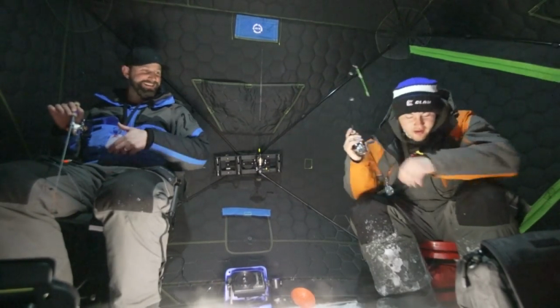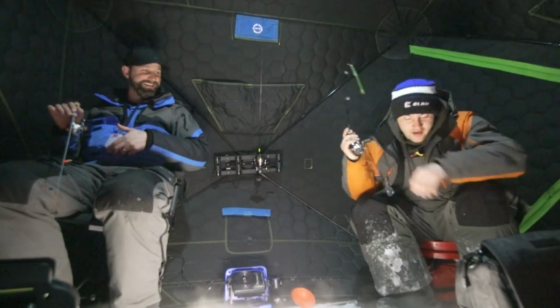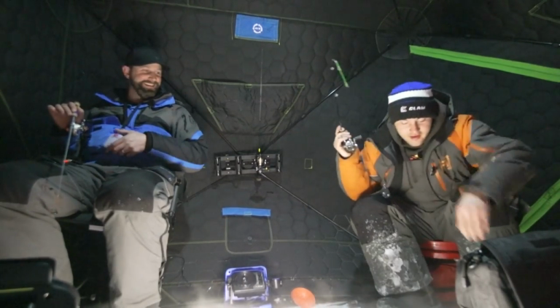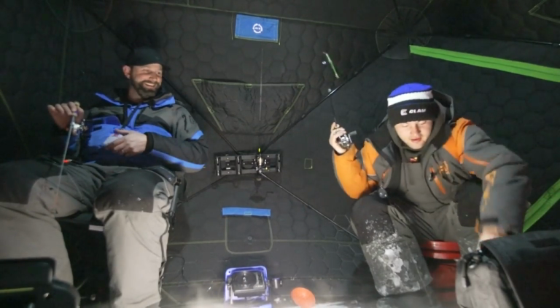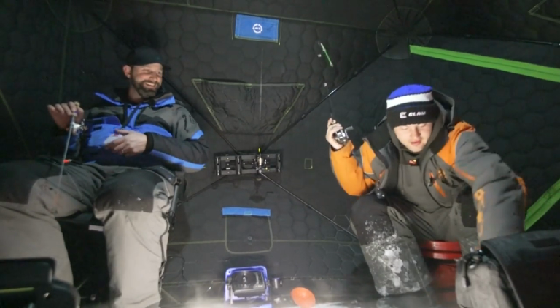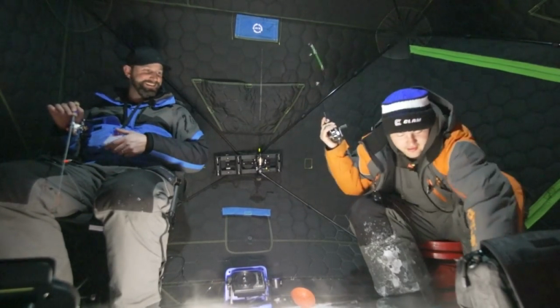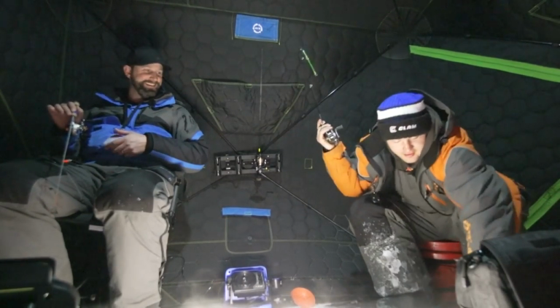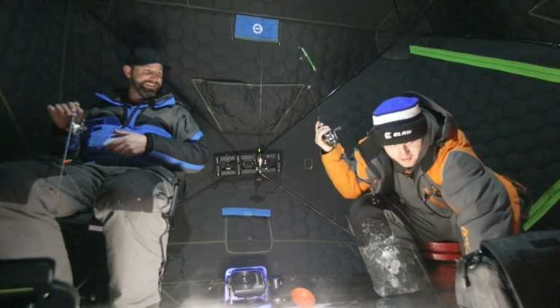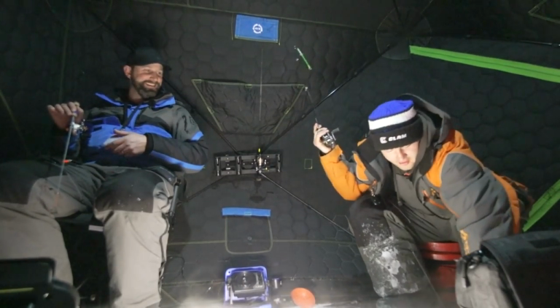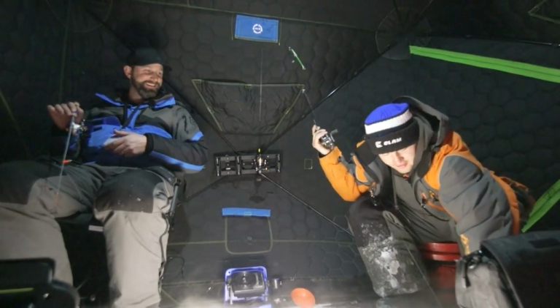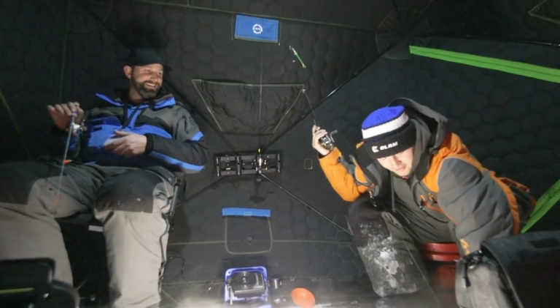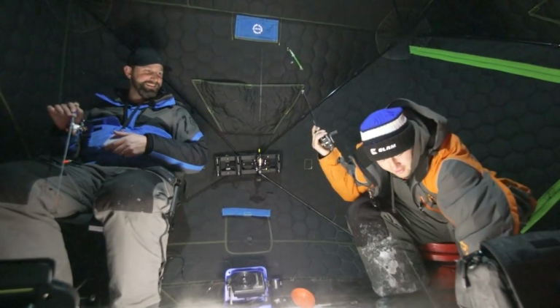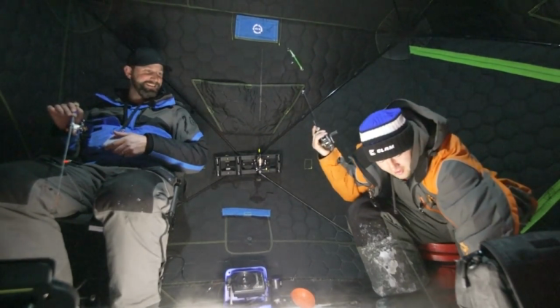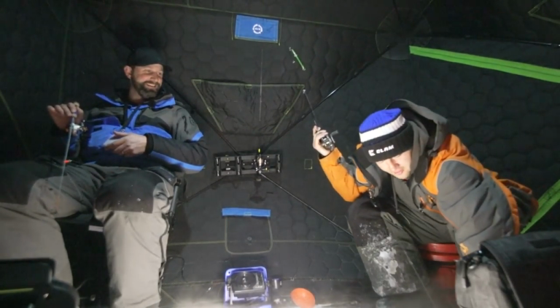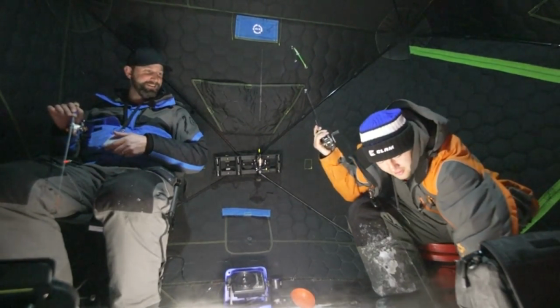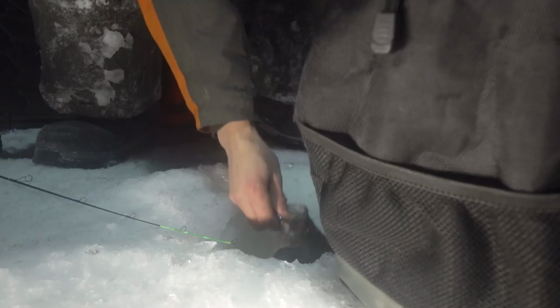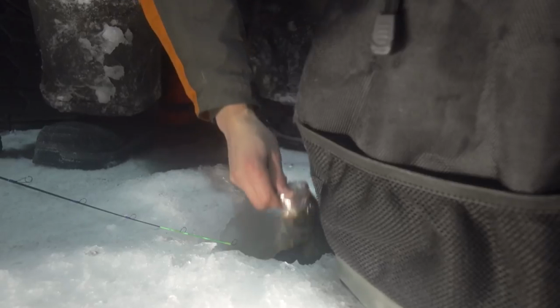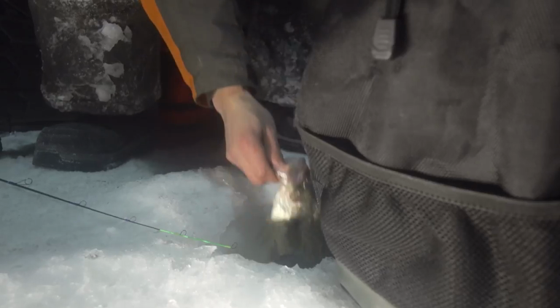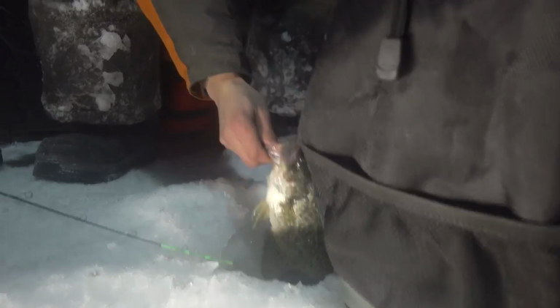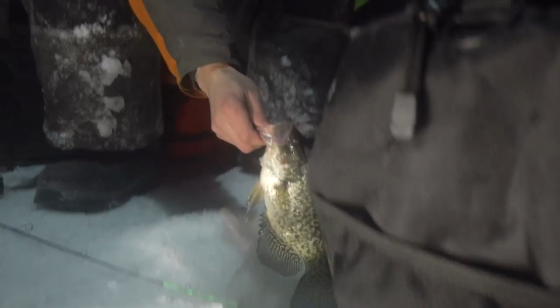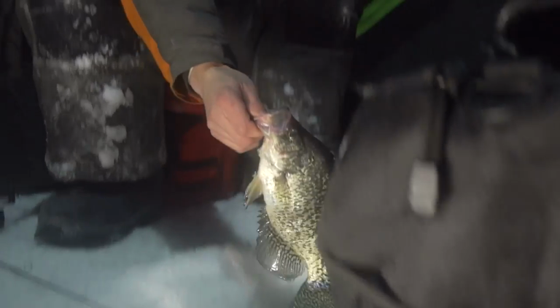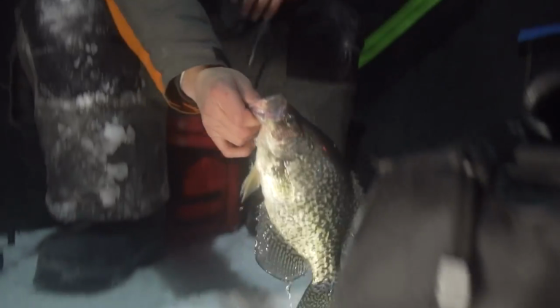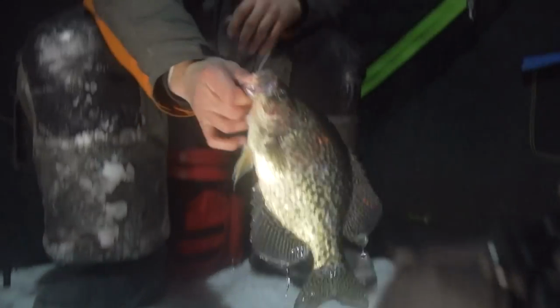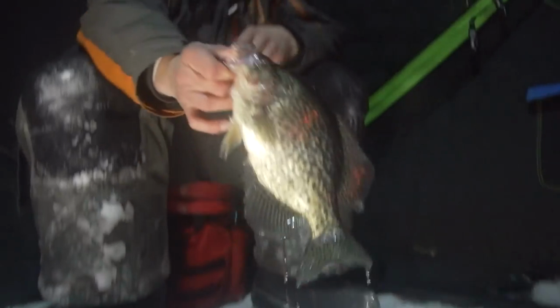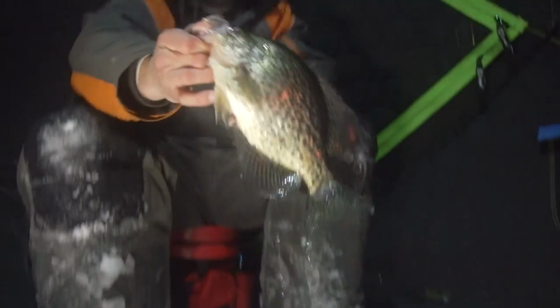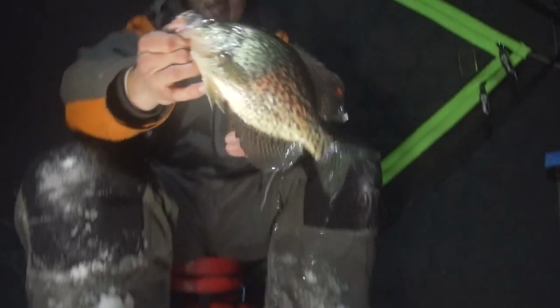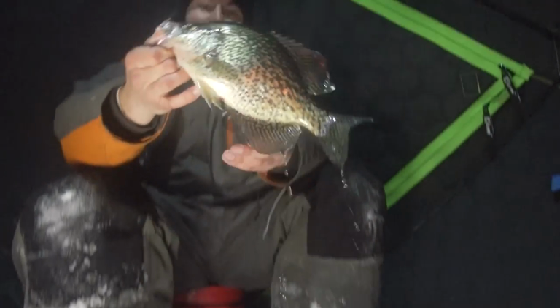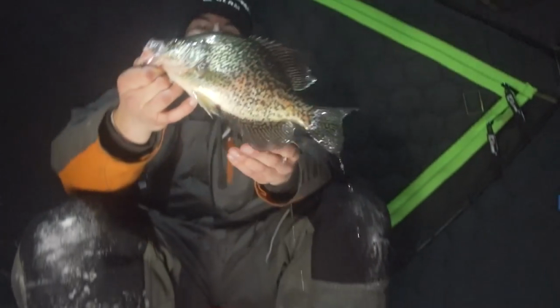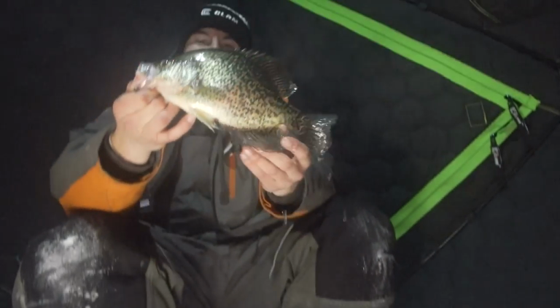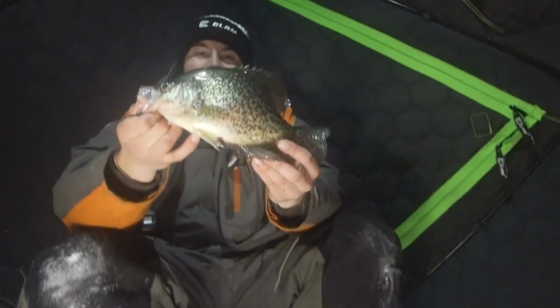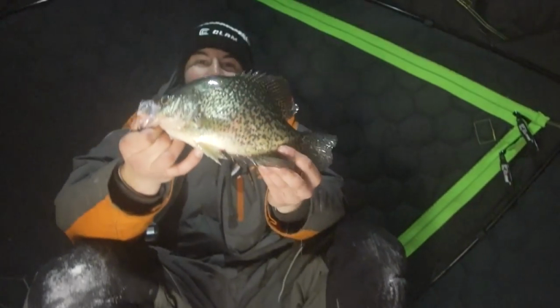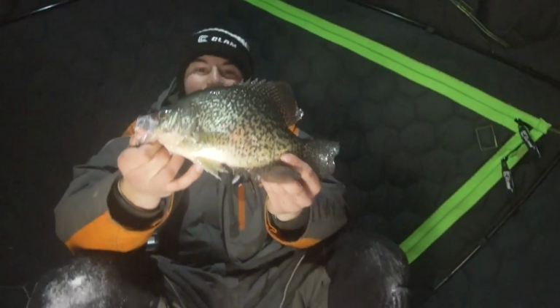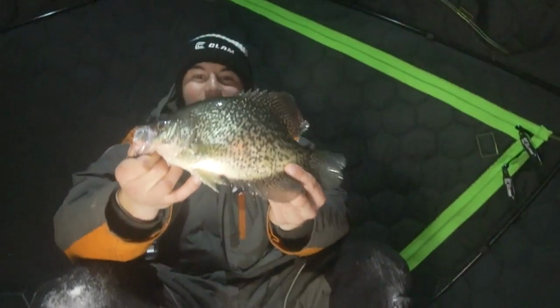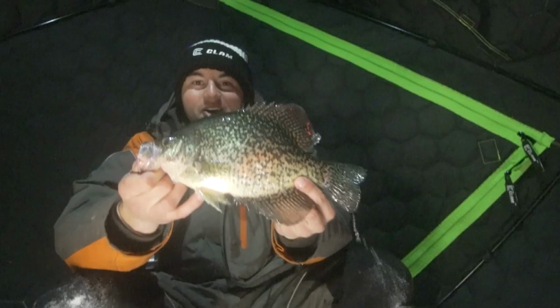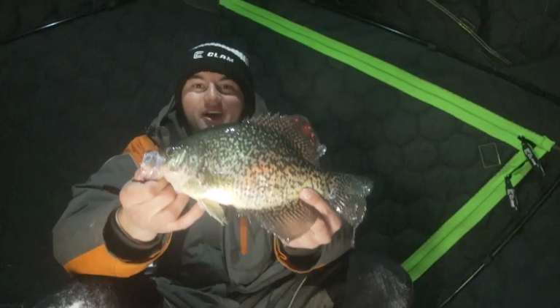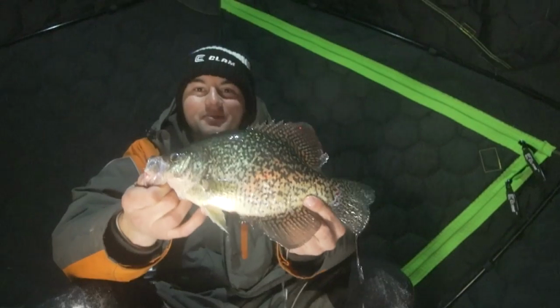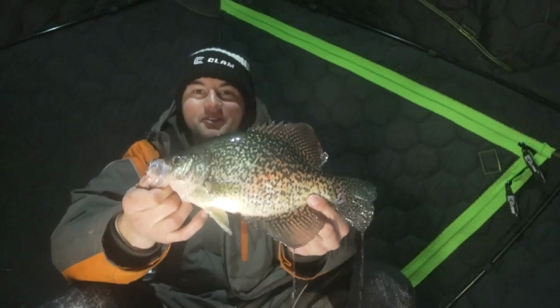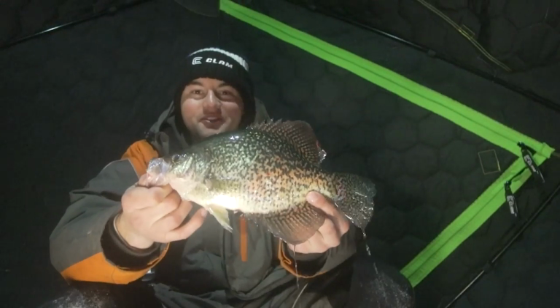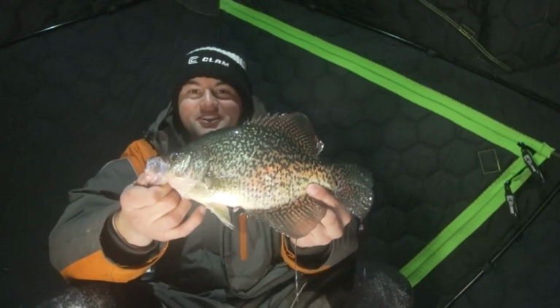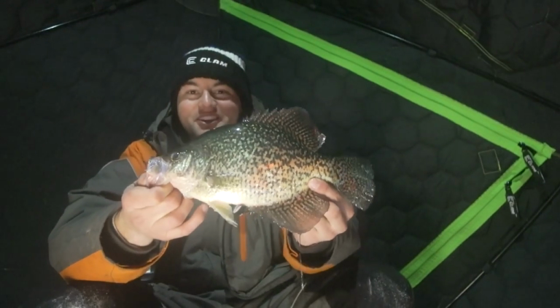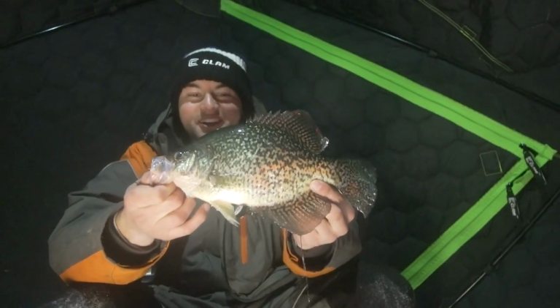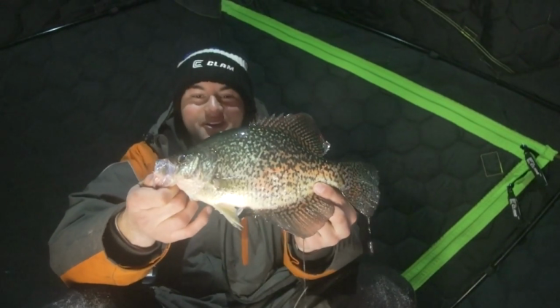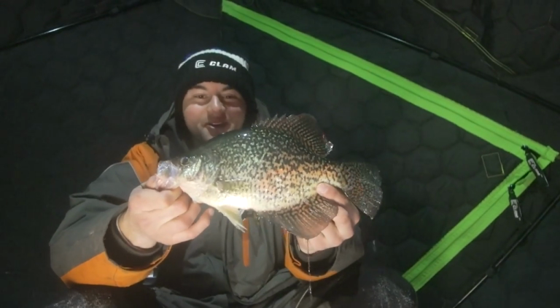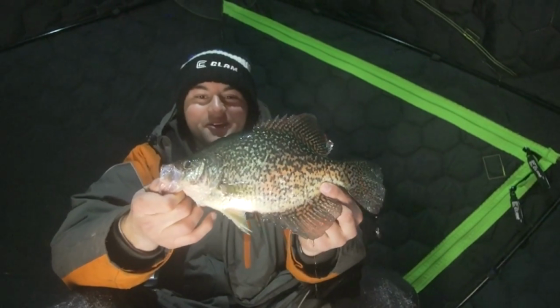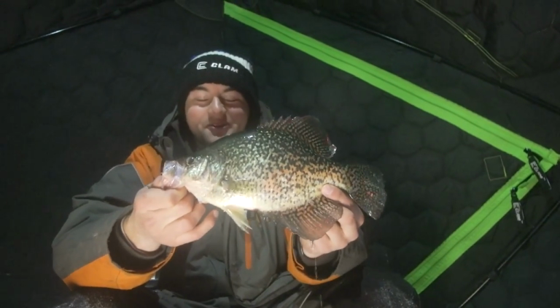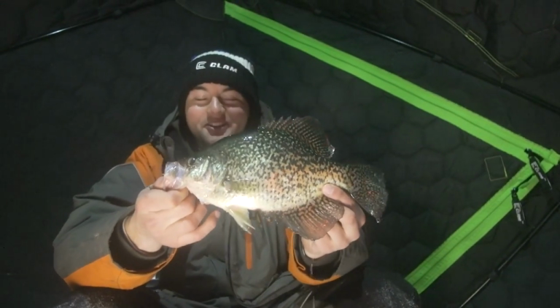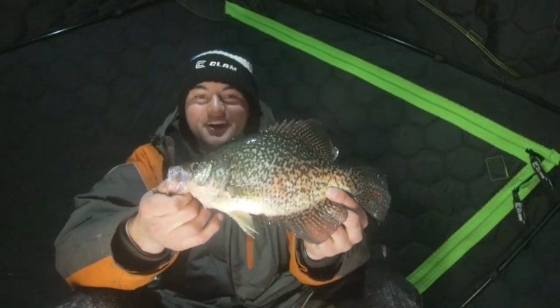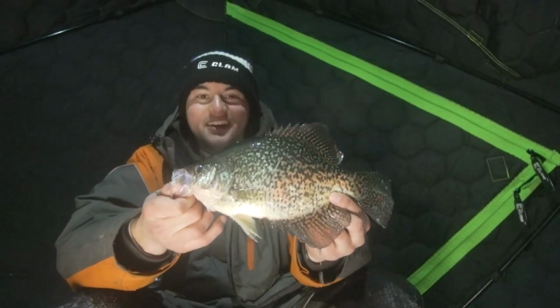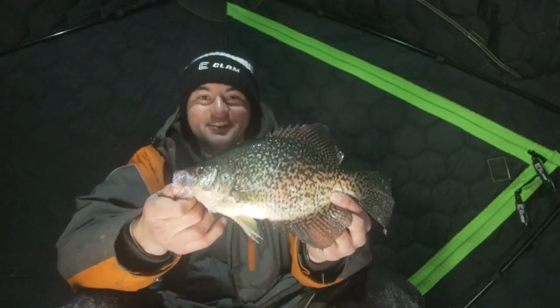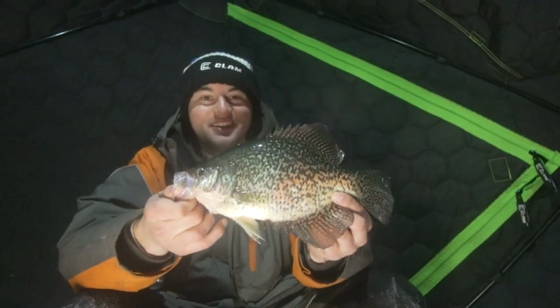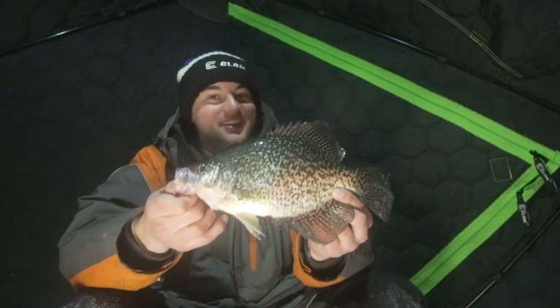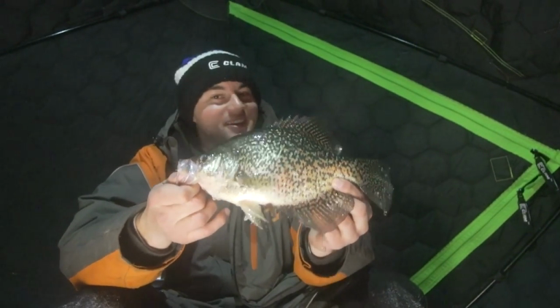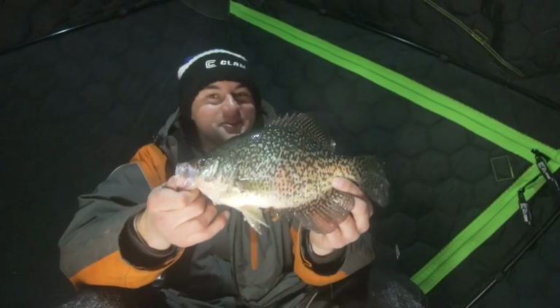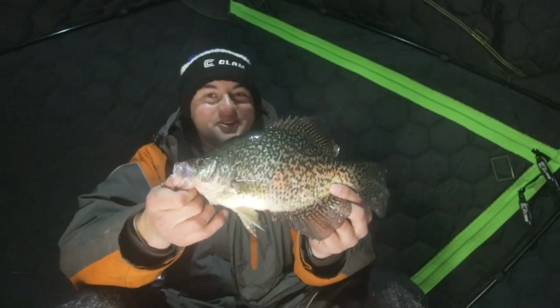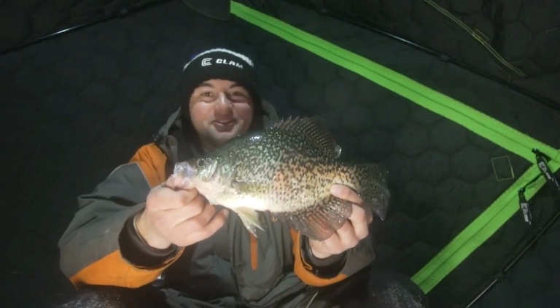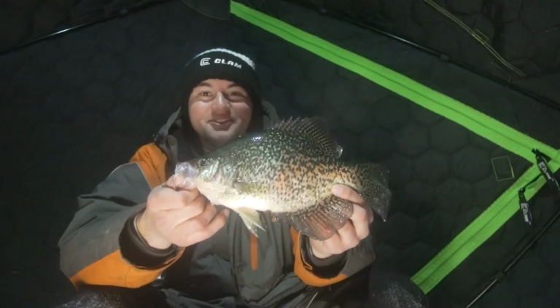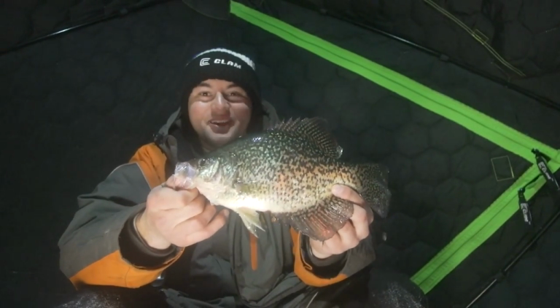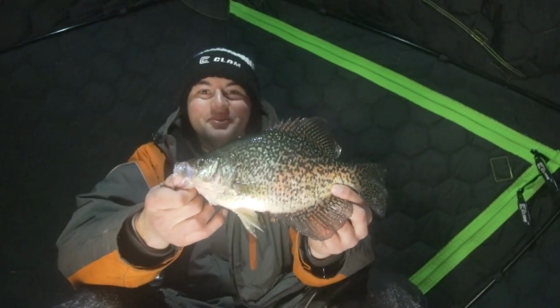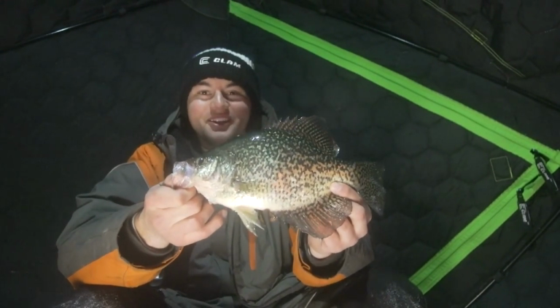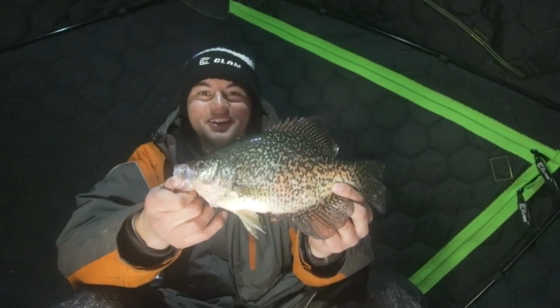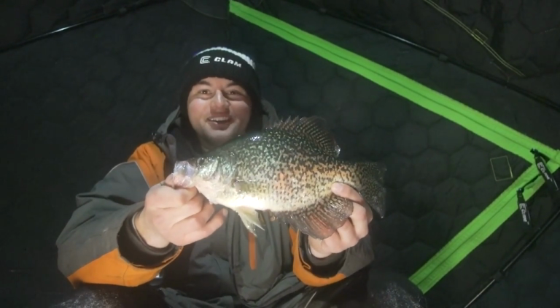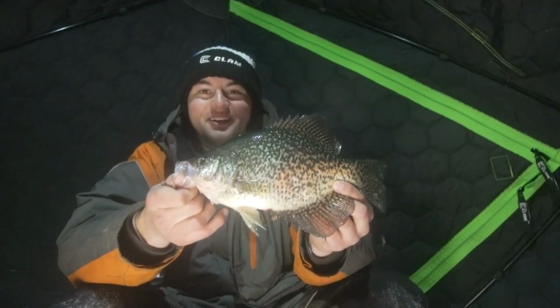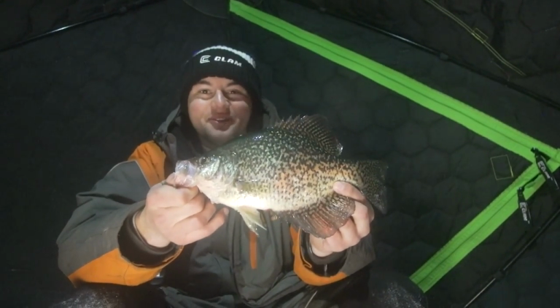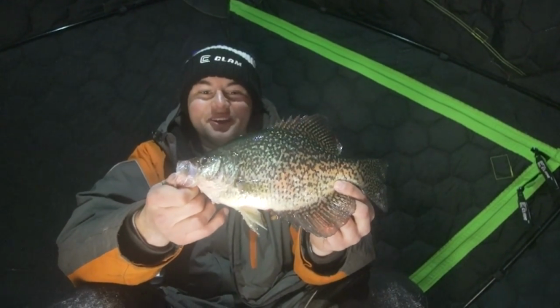We're crappie fishing in northern Wisconsin and we're doing something a little different with some nice crappies coming up.